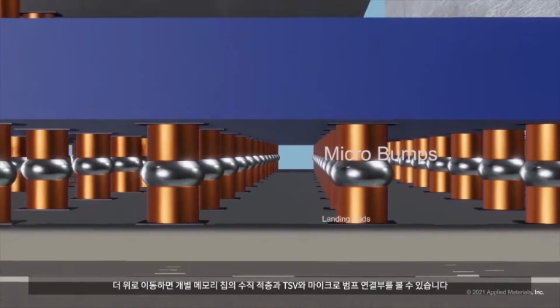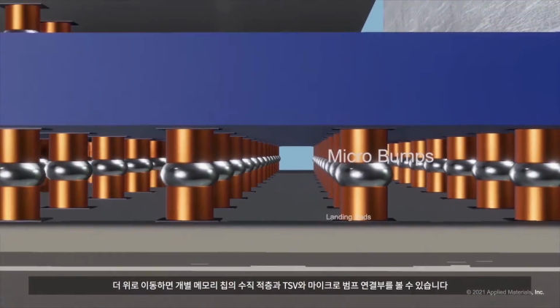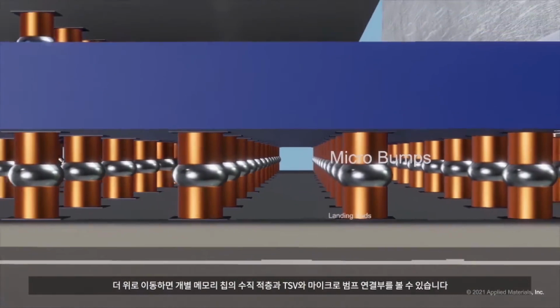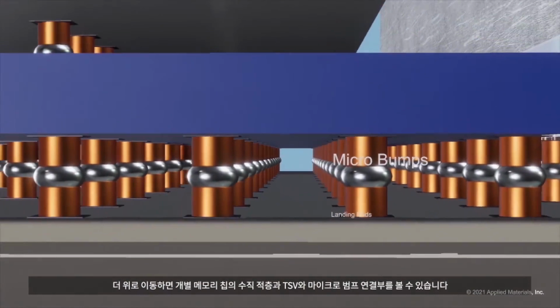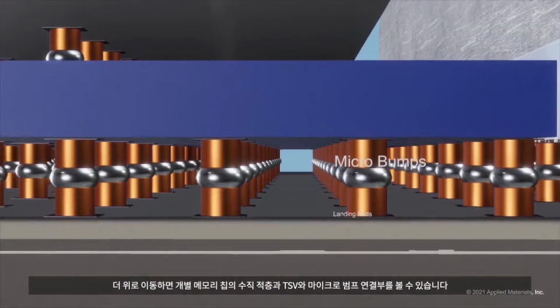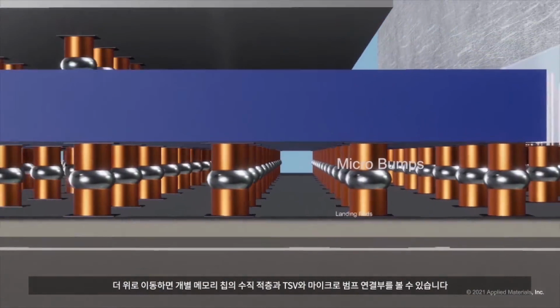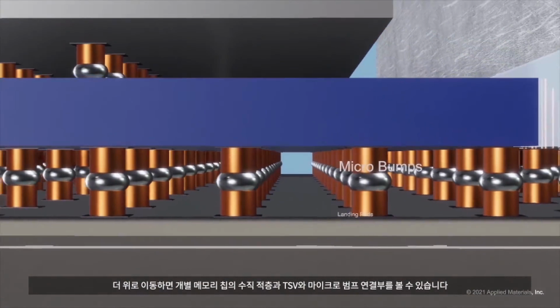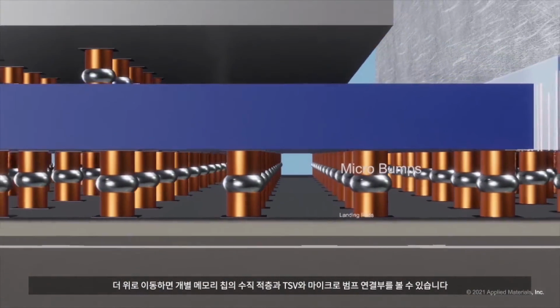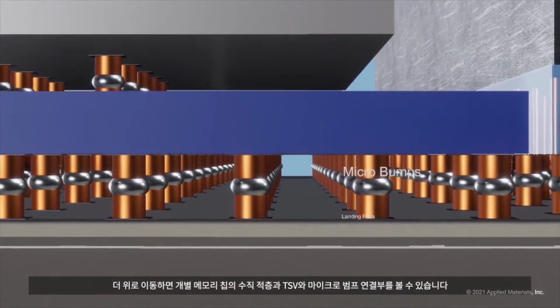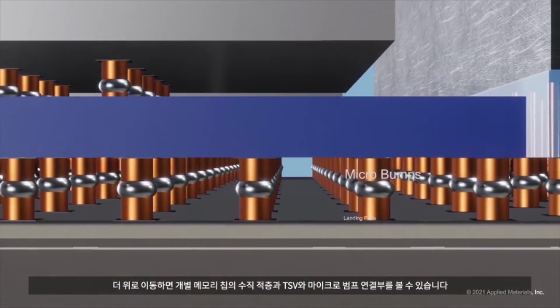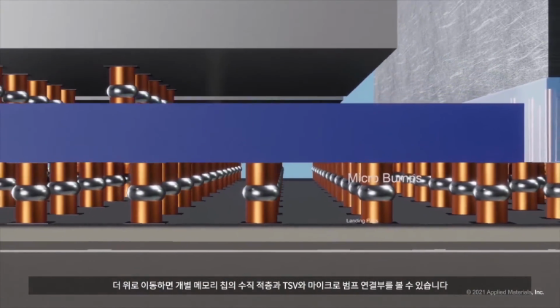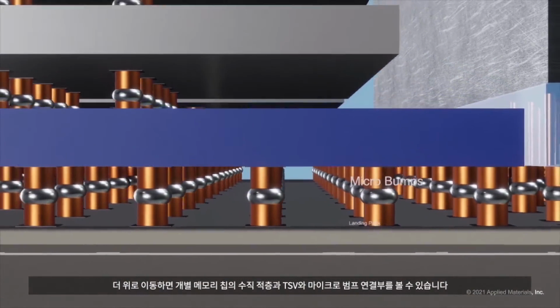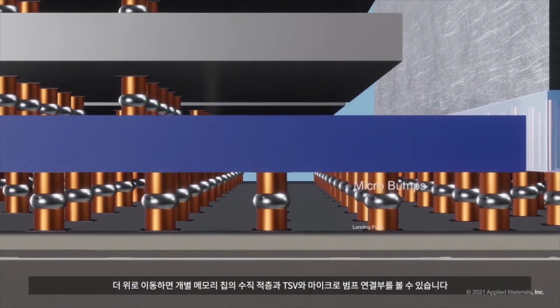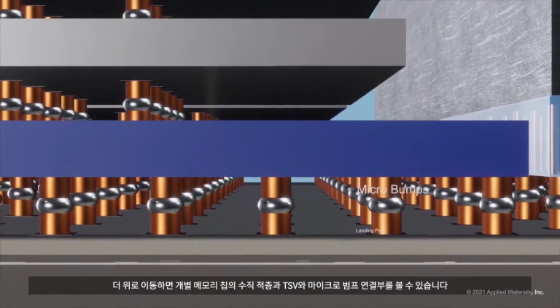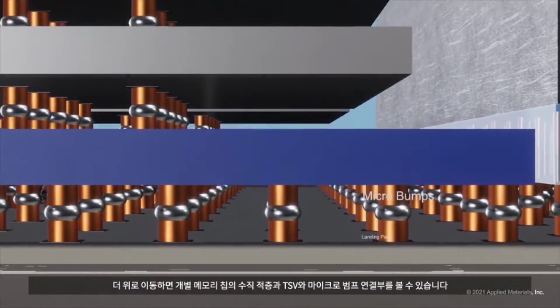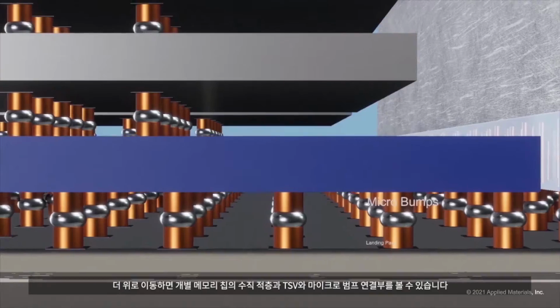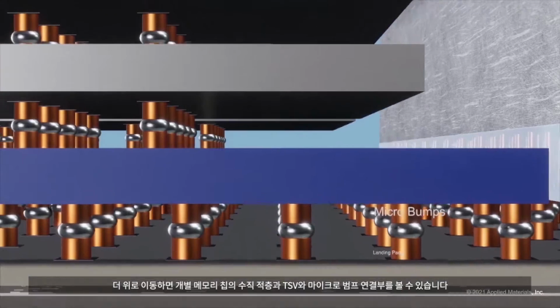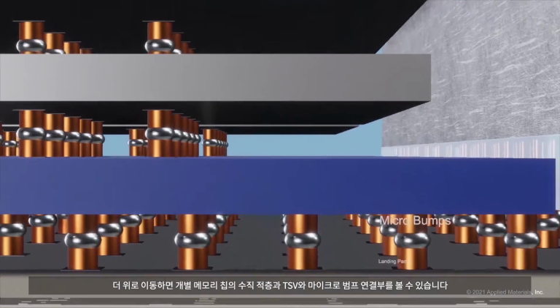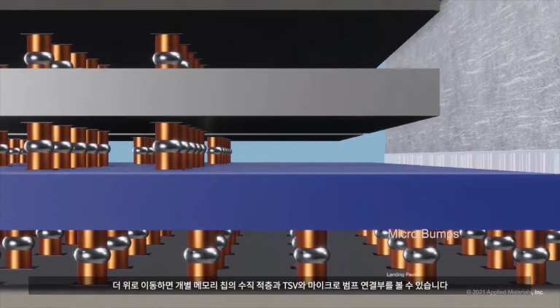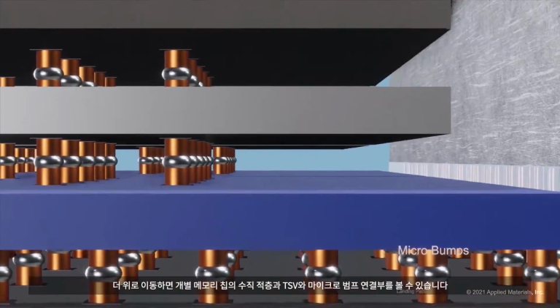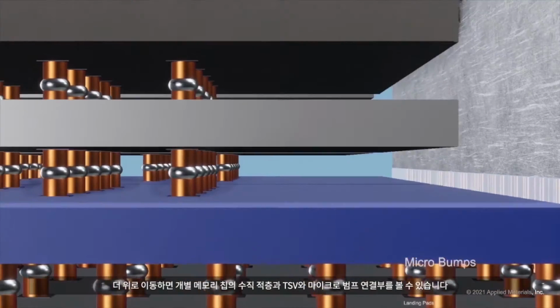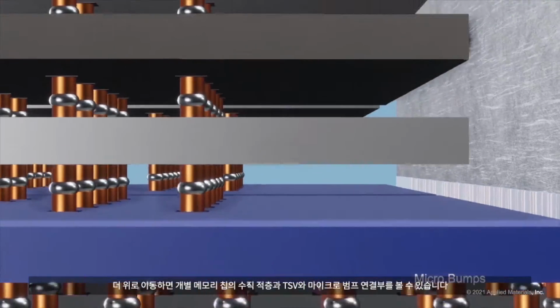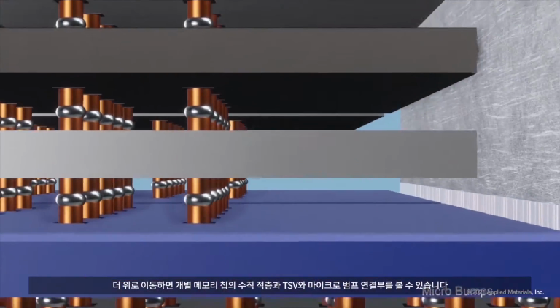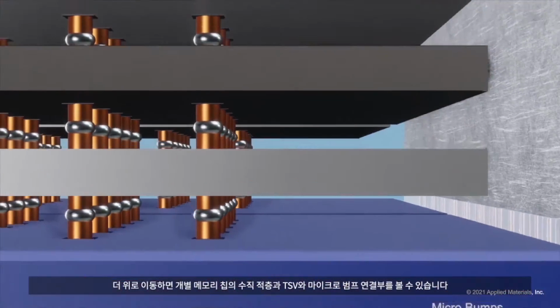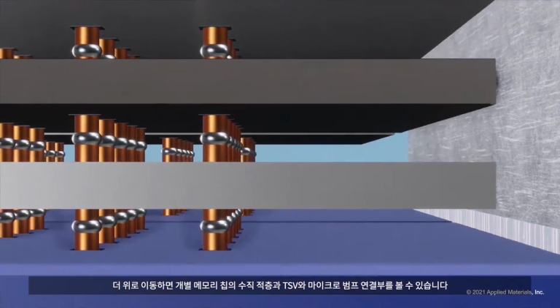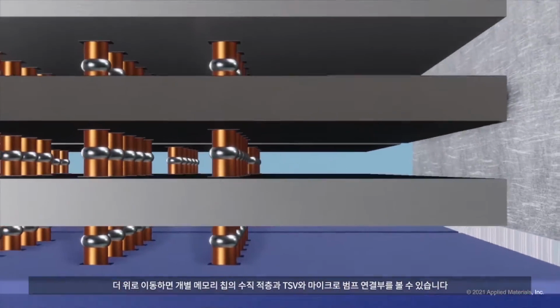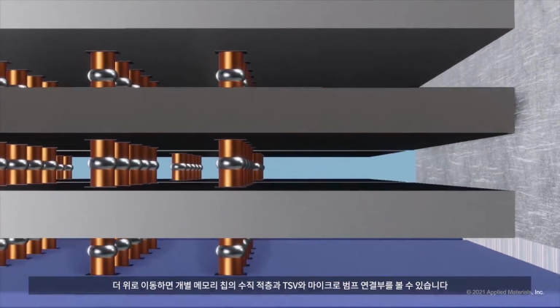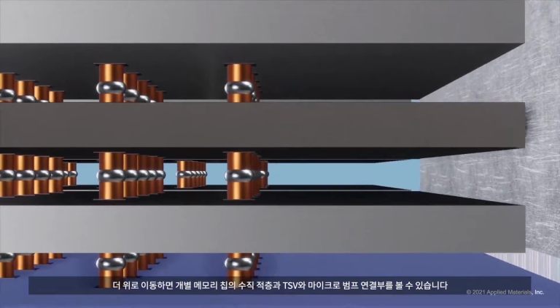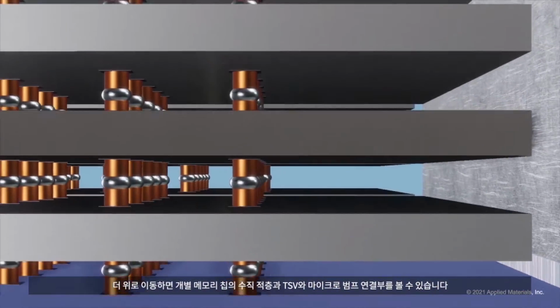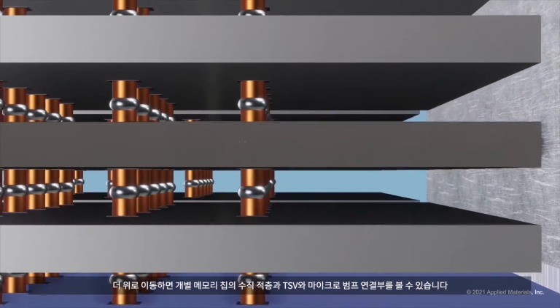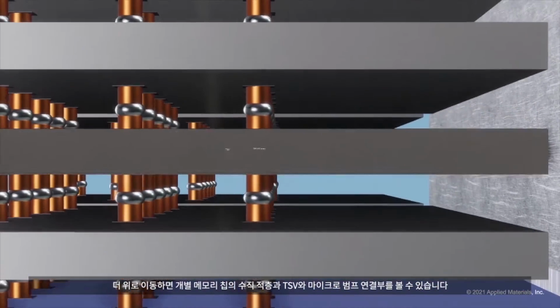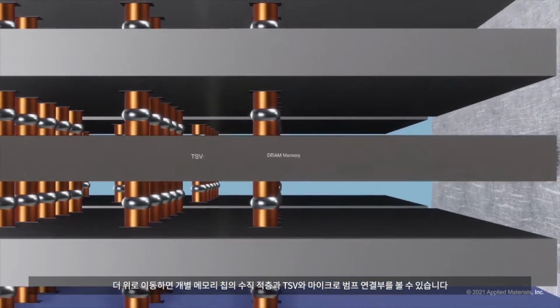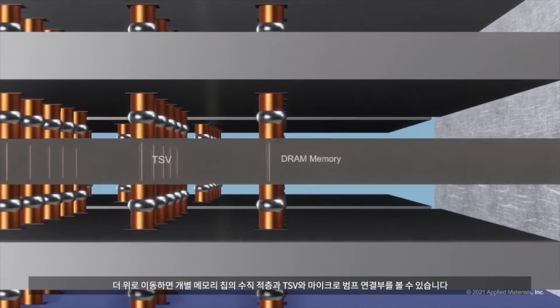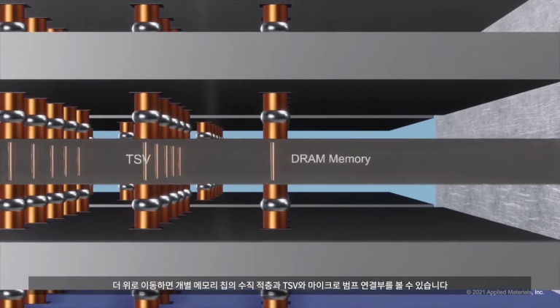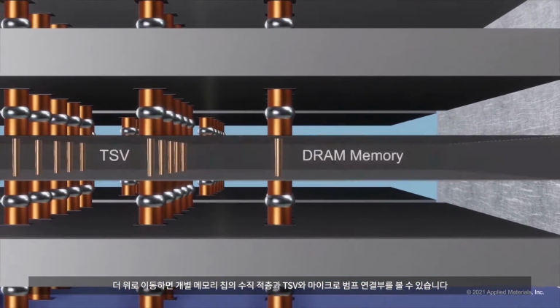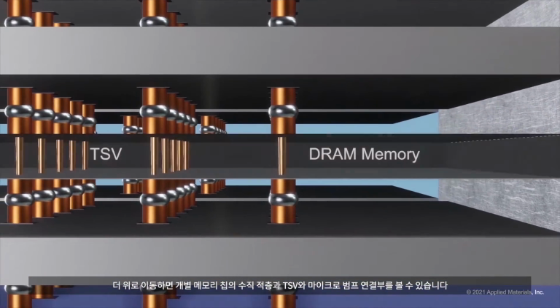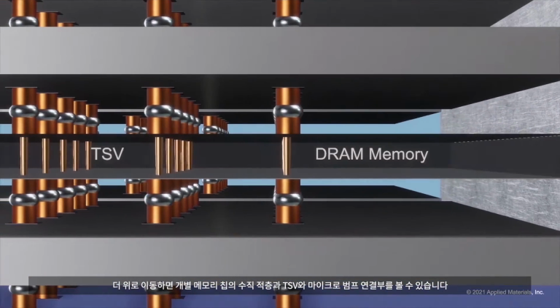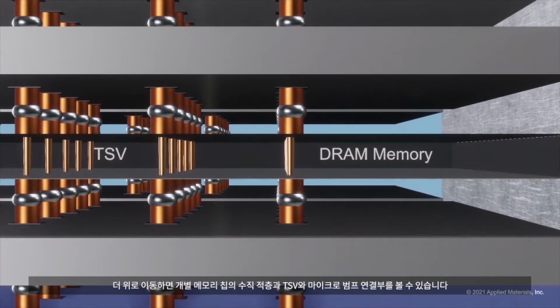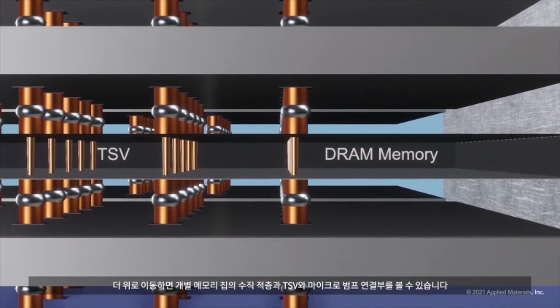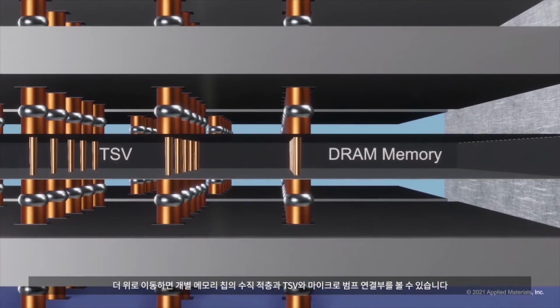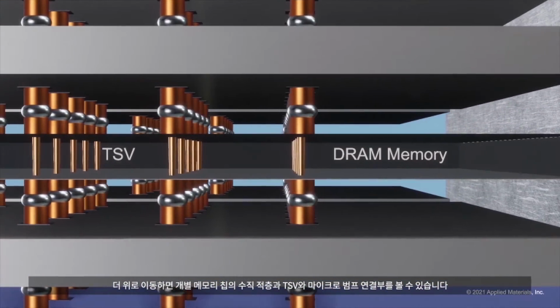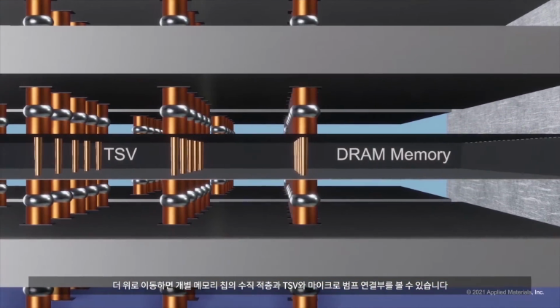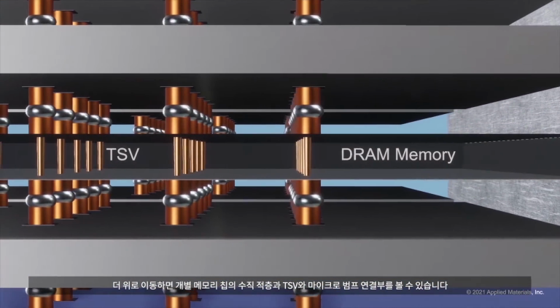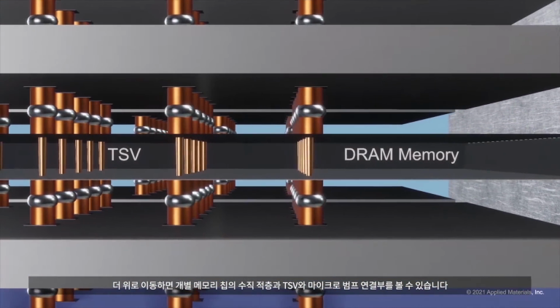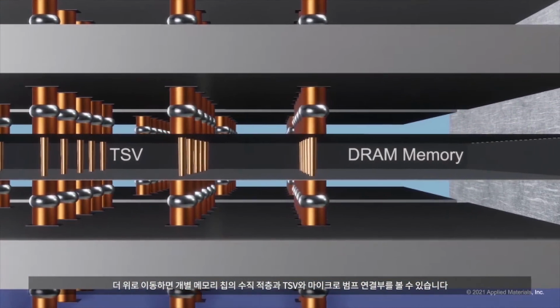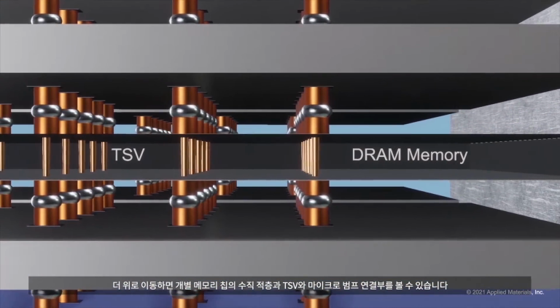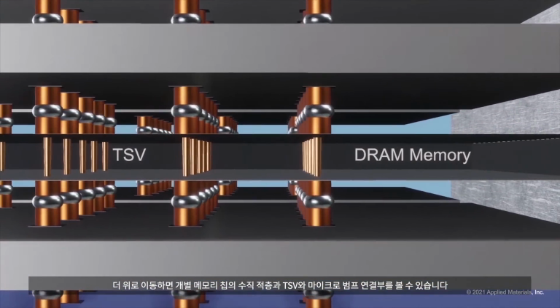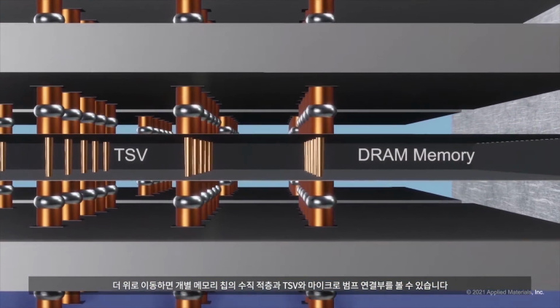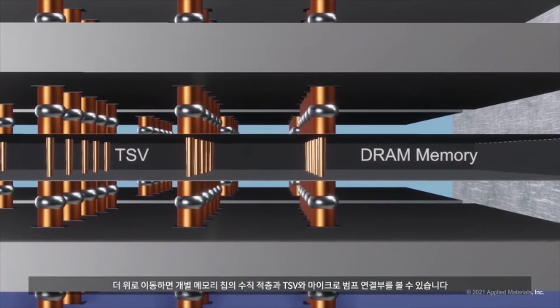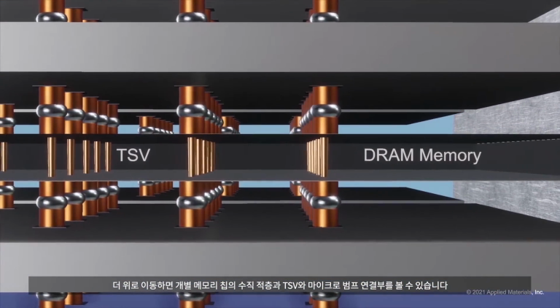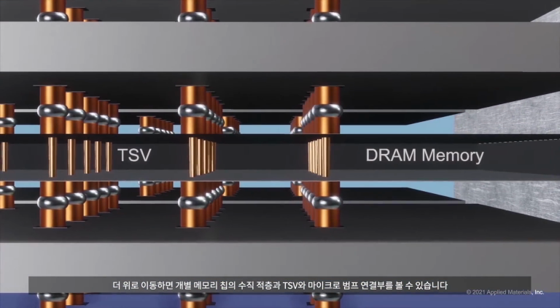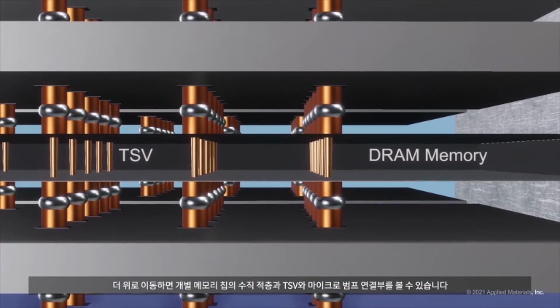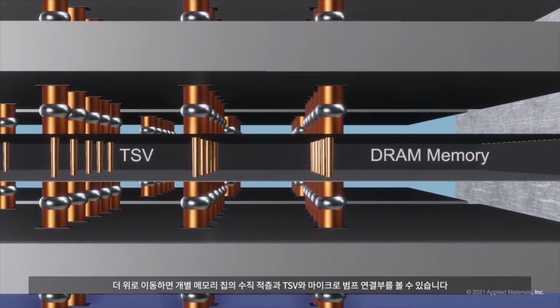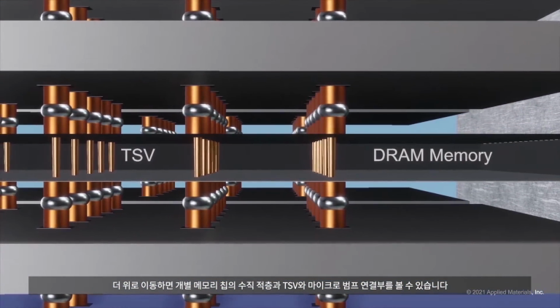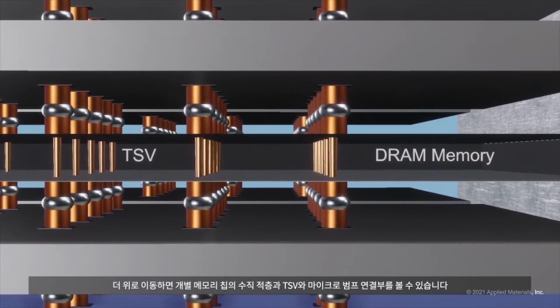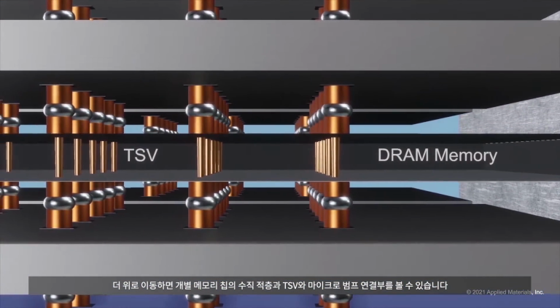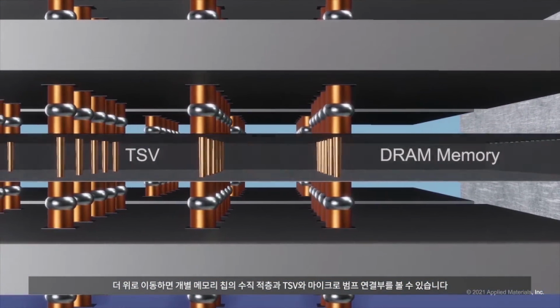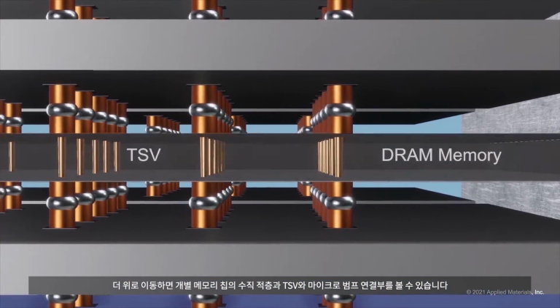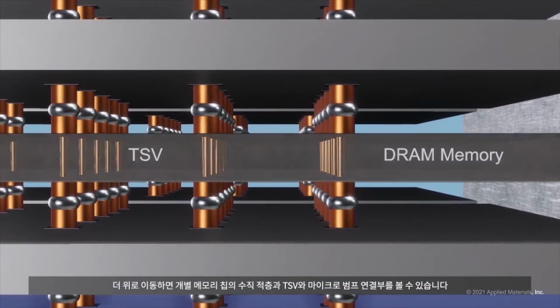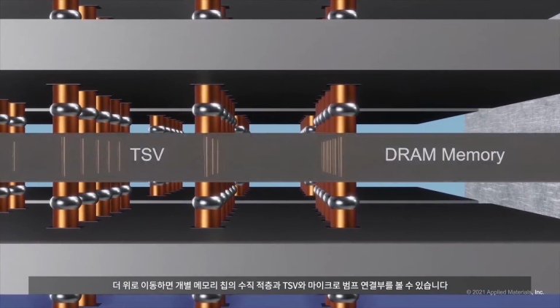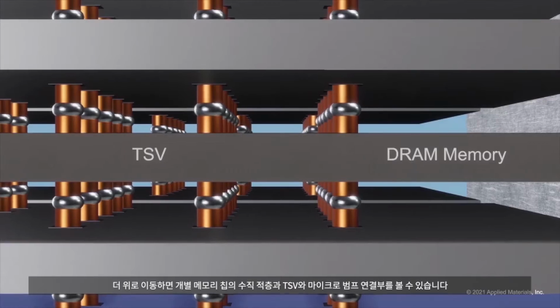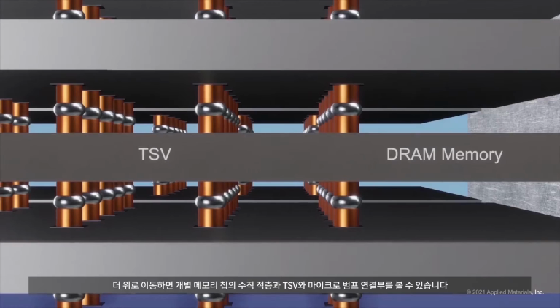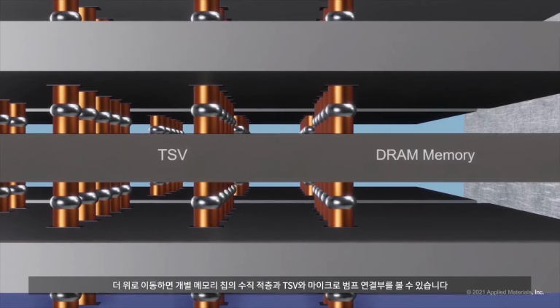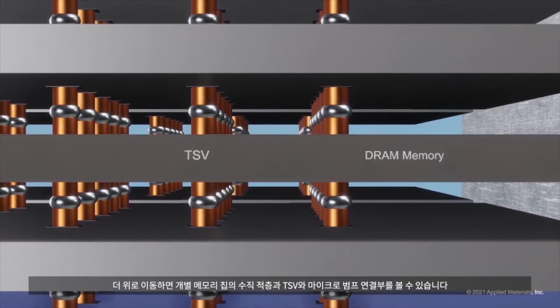Moving higher, we see the vertical stacking of individual memory chips with through-silicon vias and micro-bump connections.